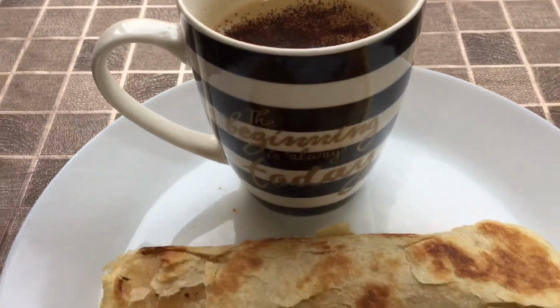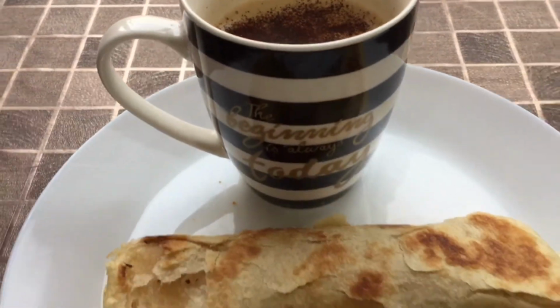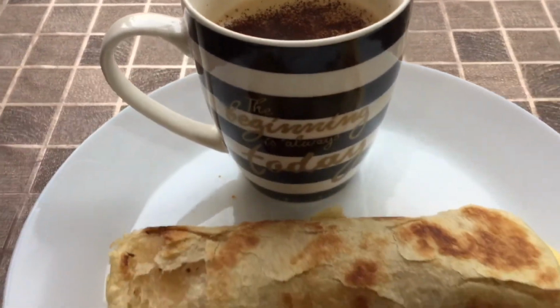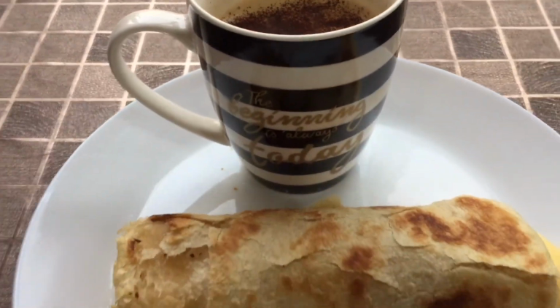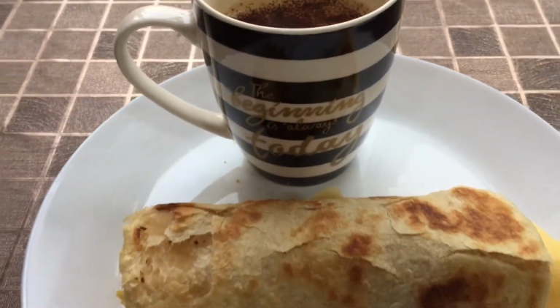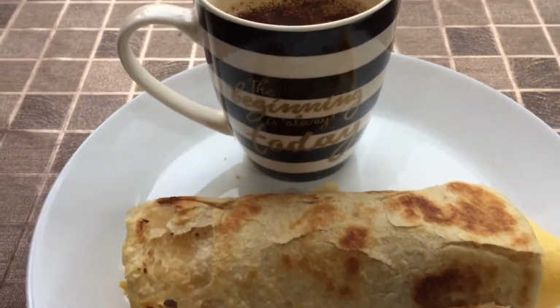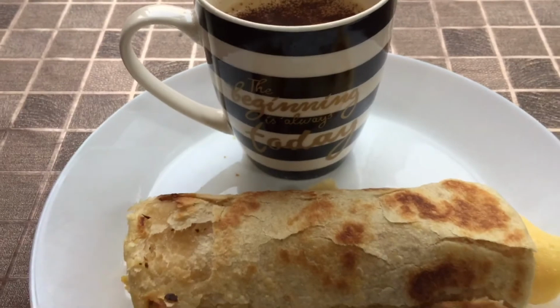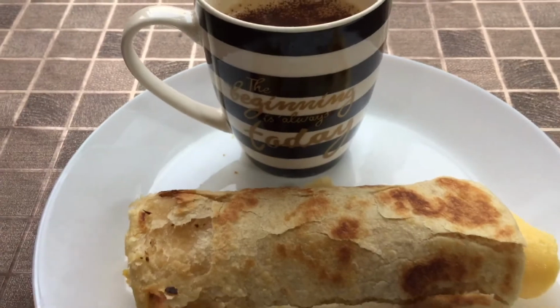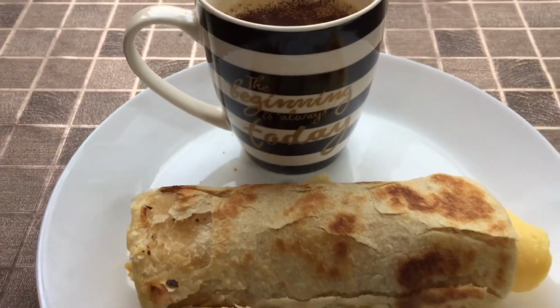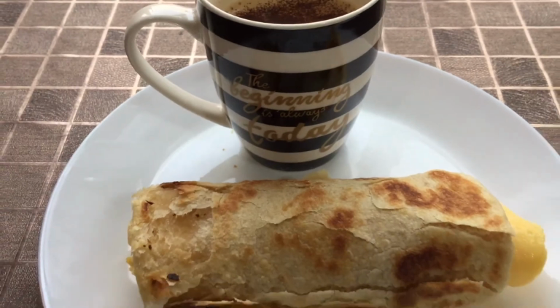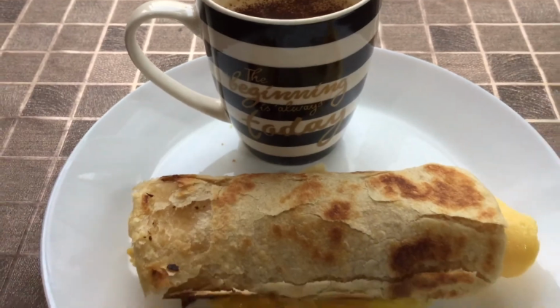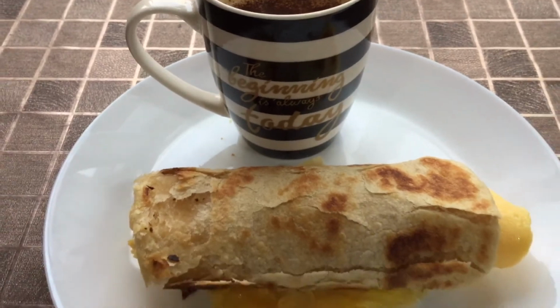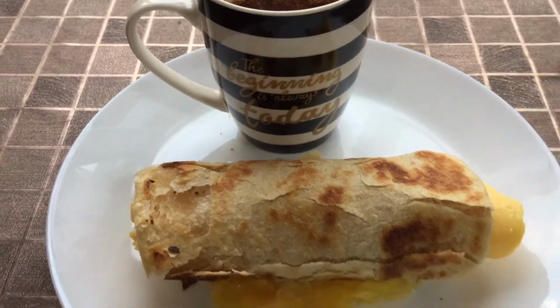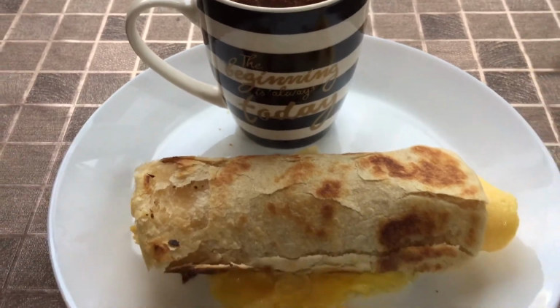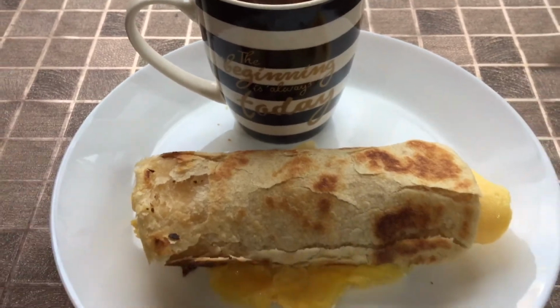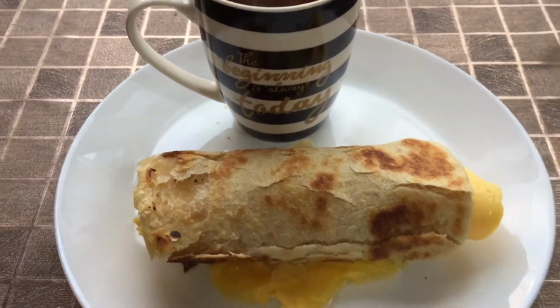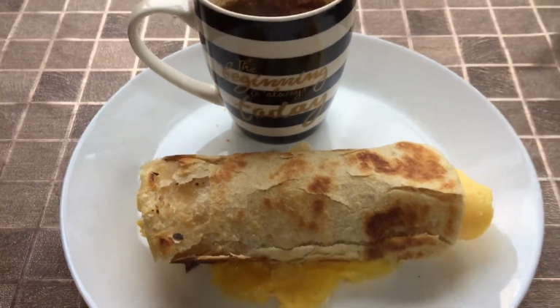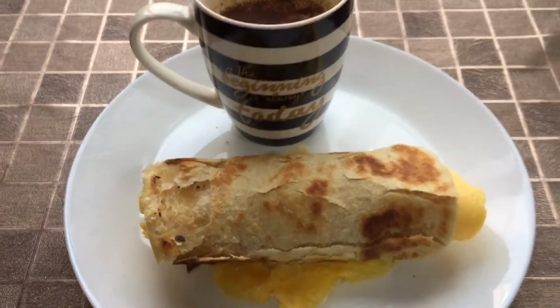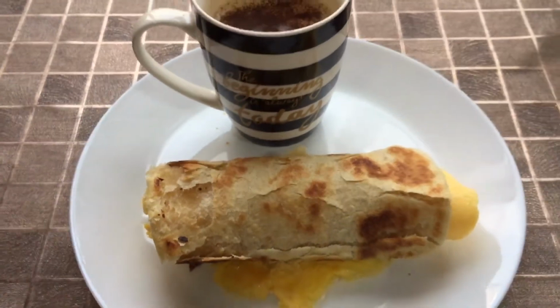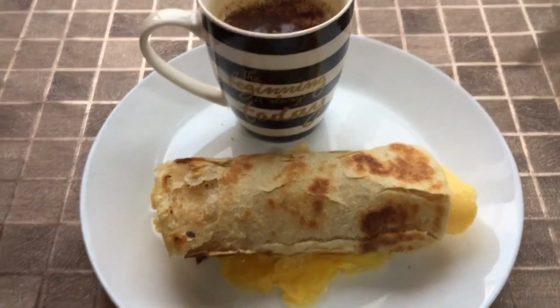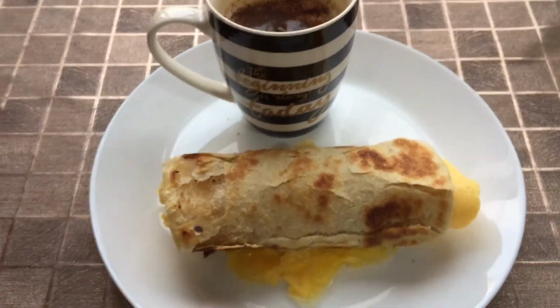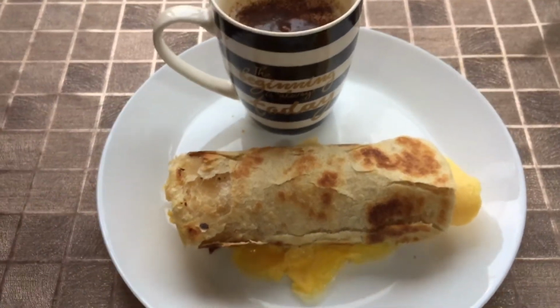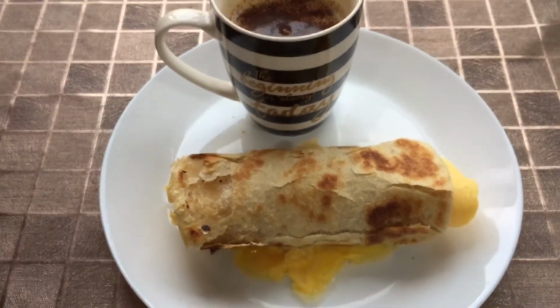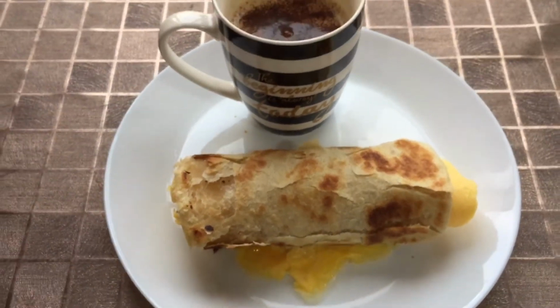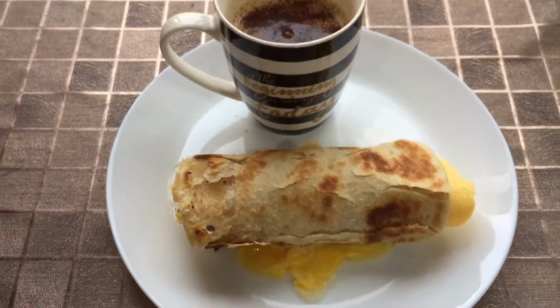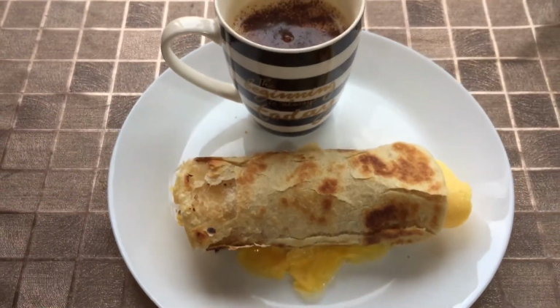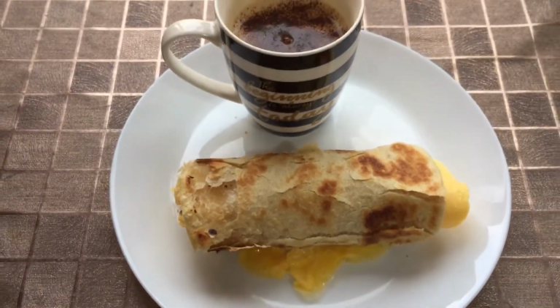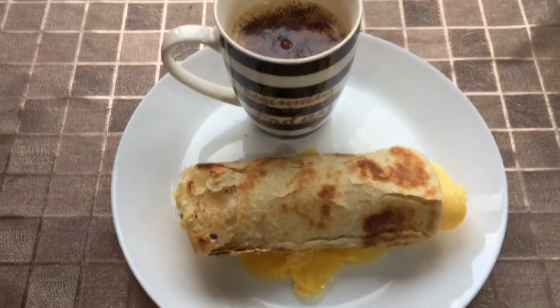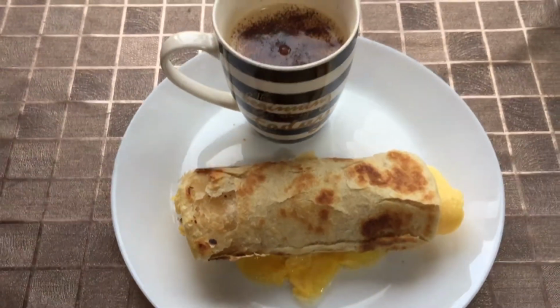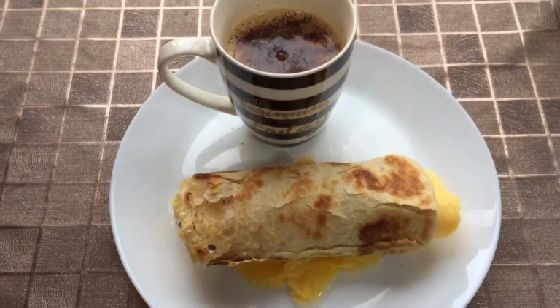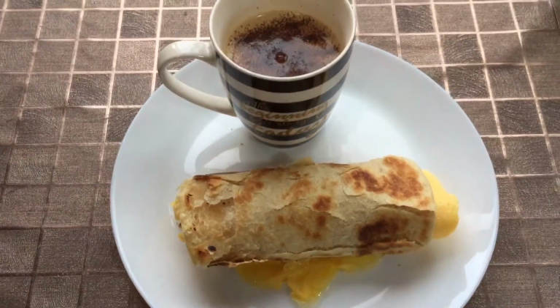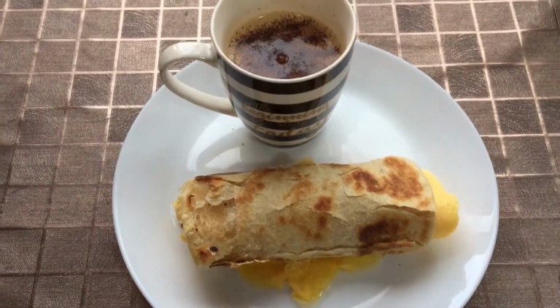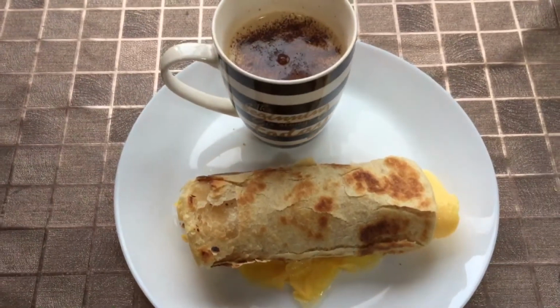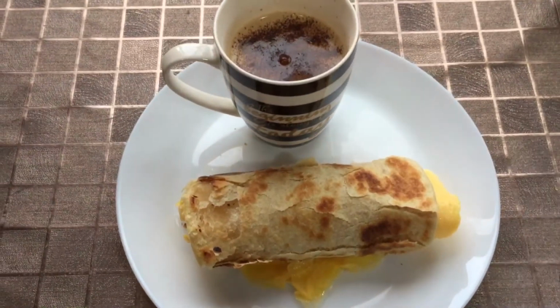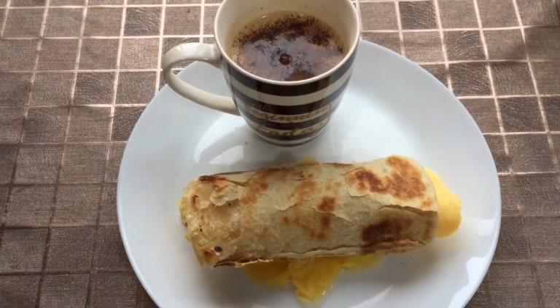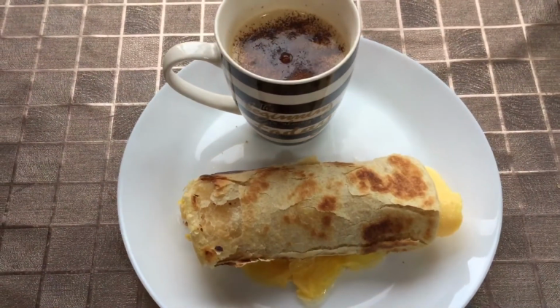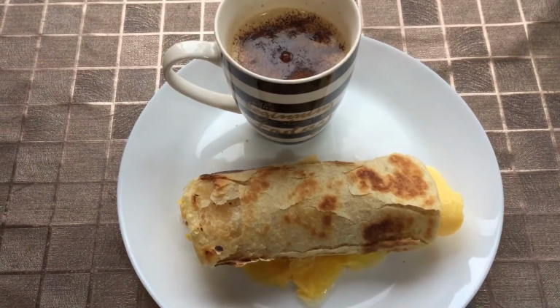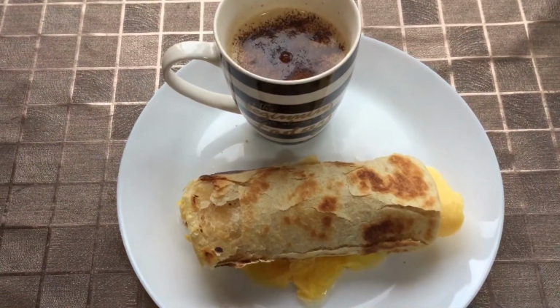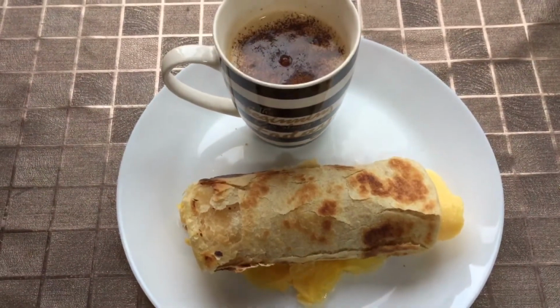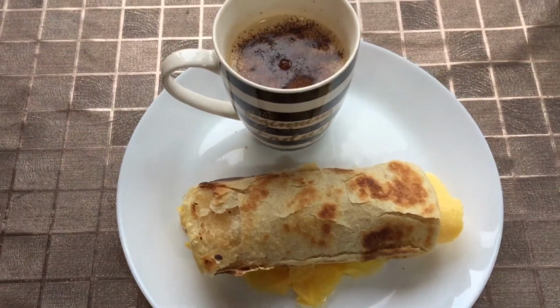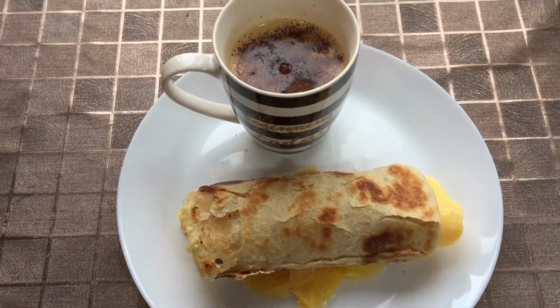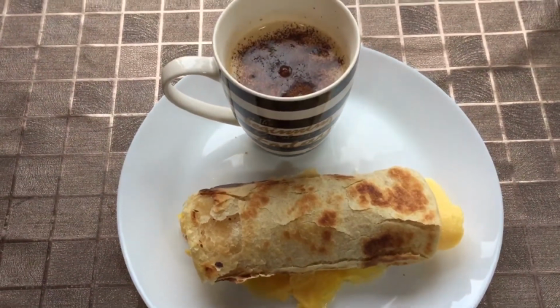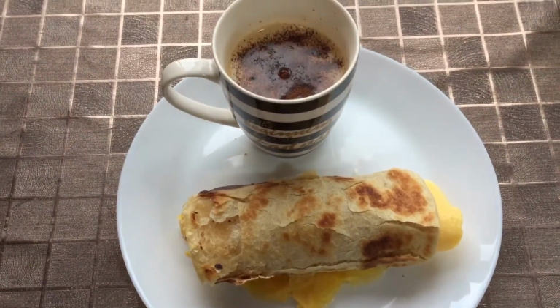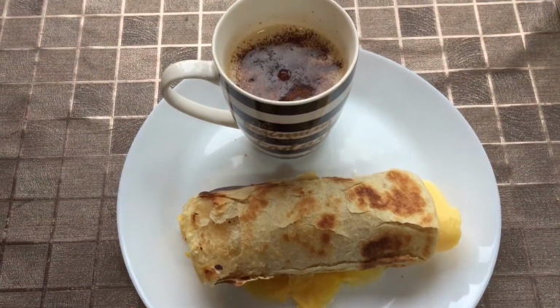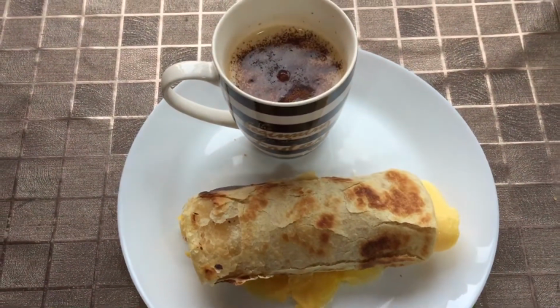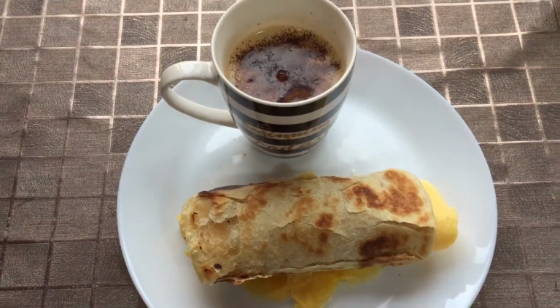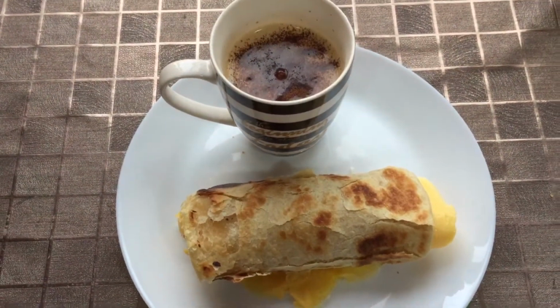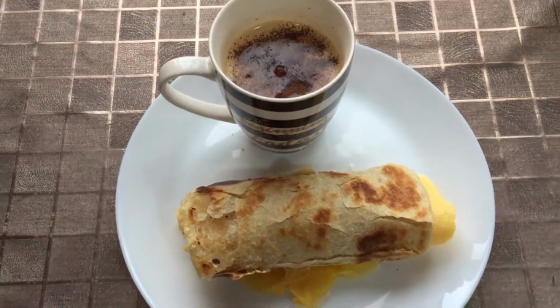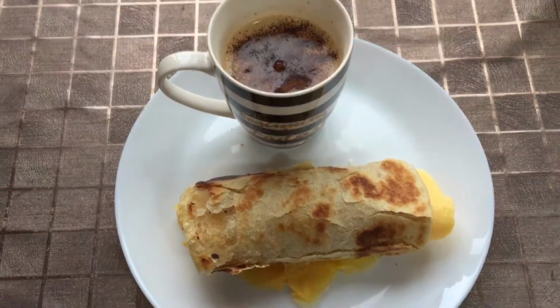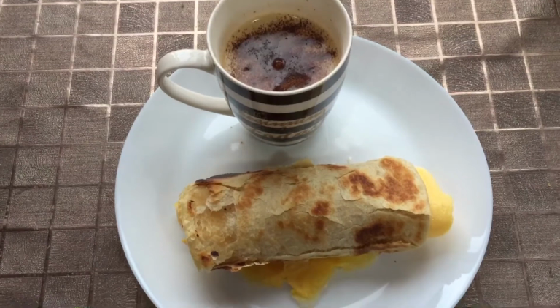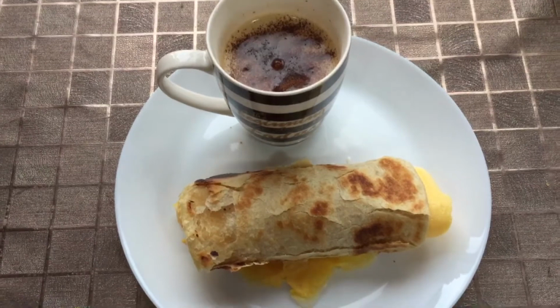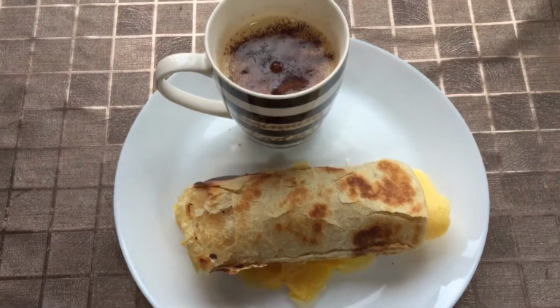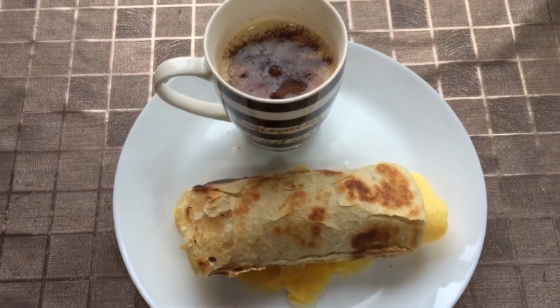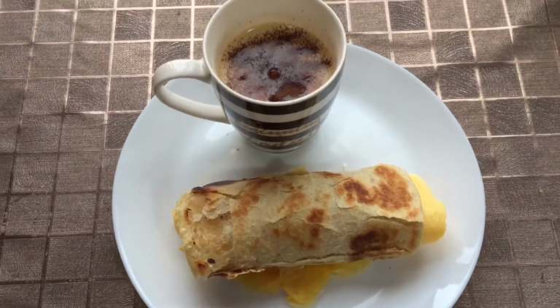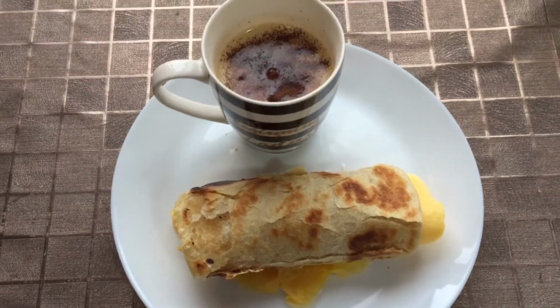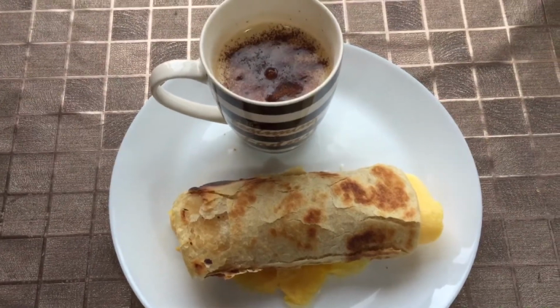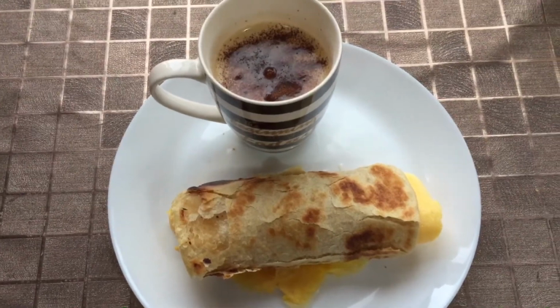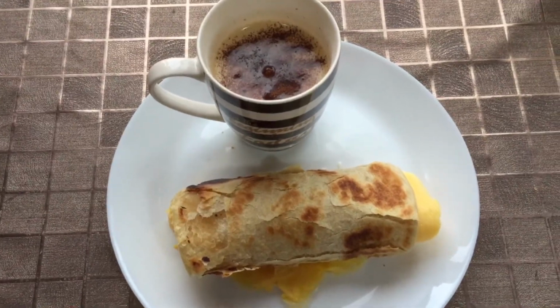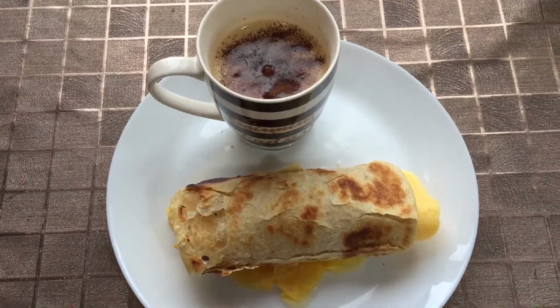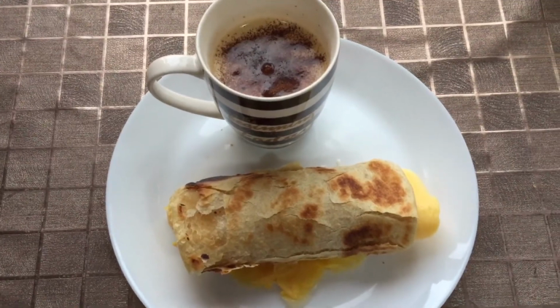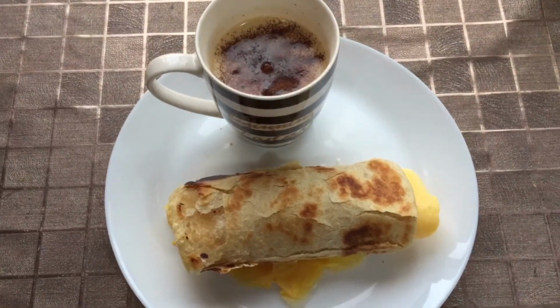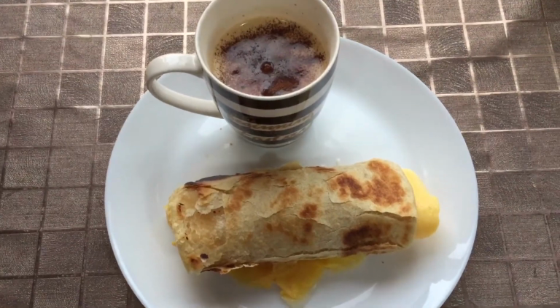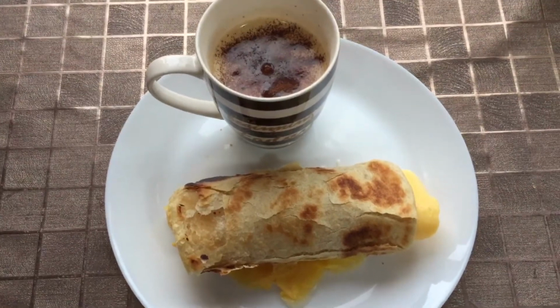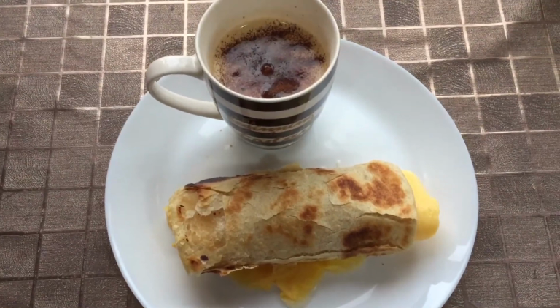There you go guys, my homemade delicious paratha. Thanks for watching and see you in my next video.